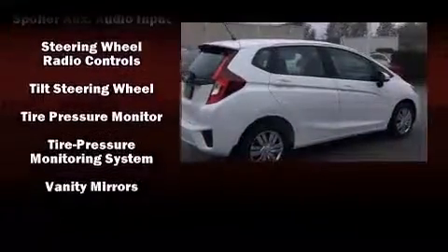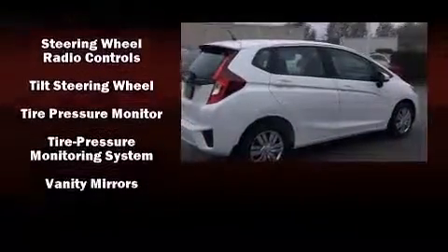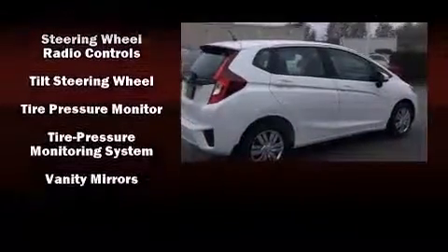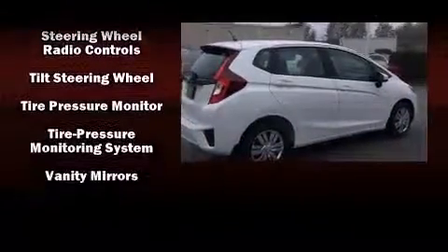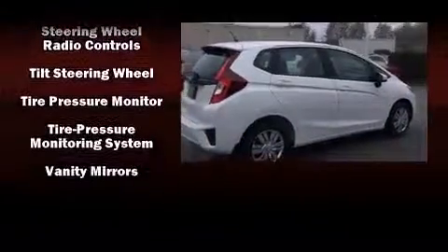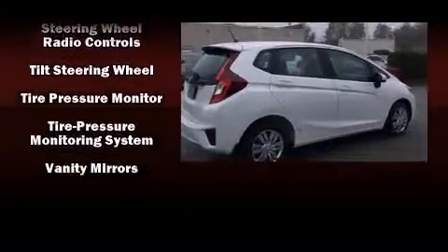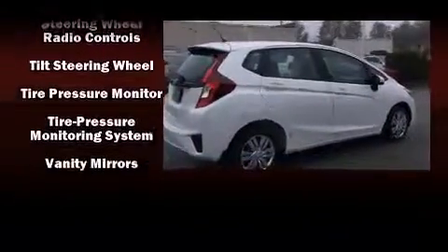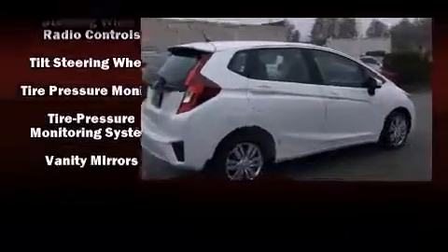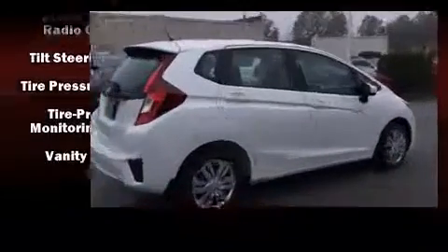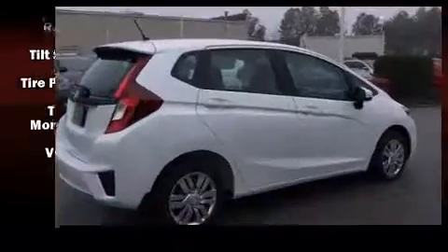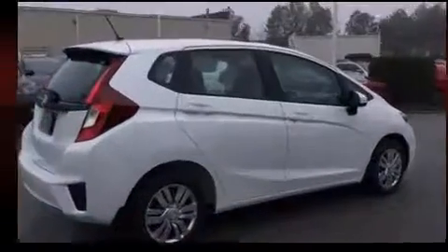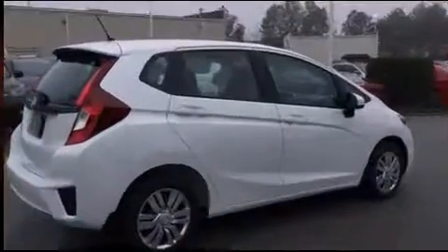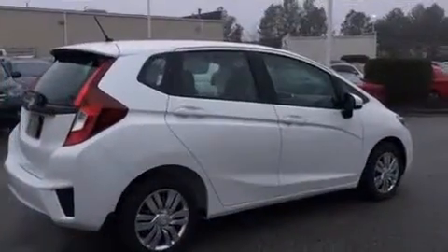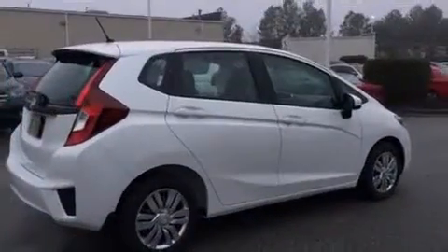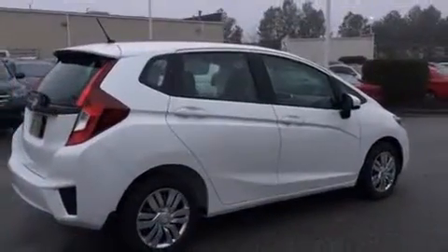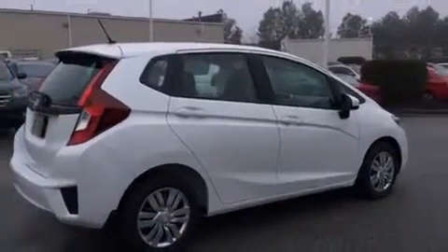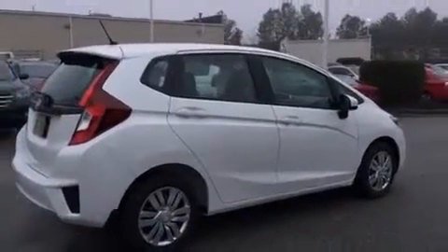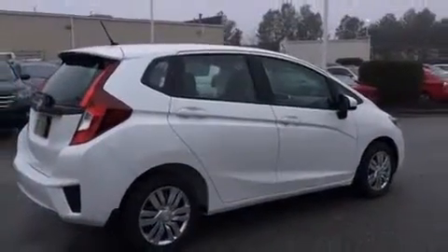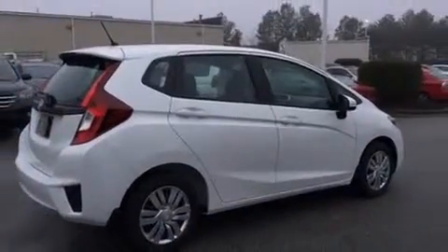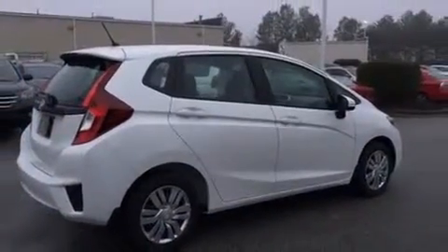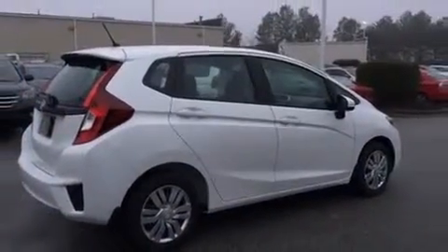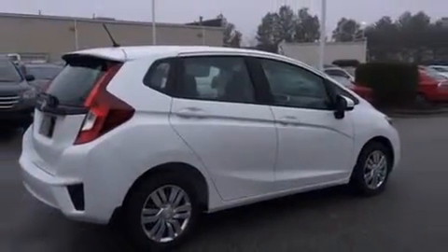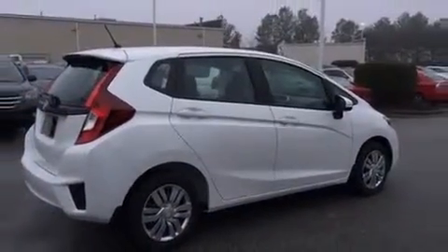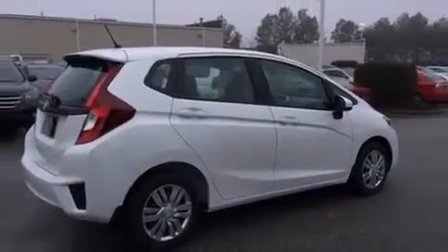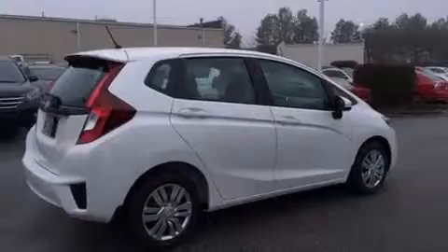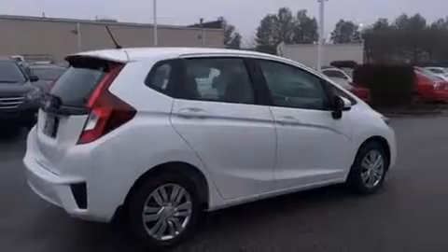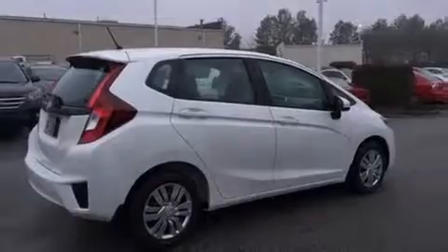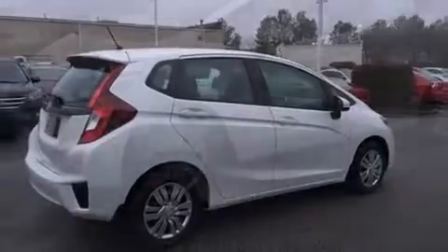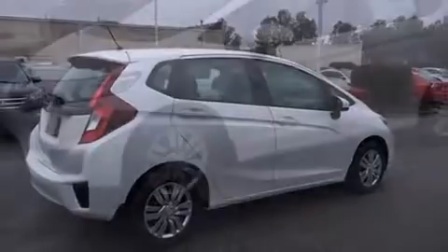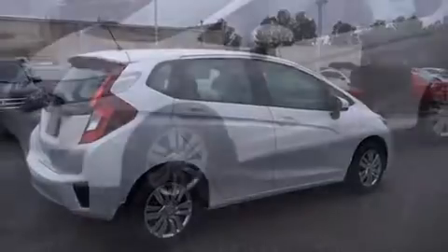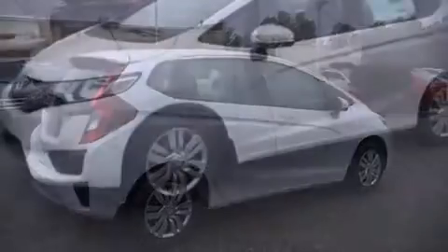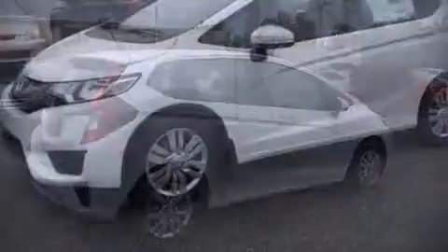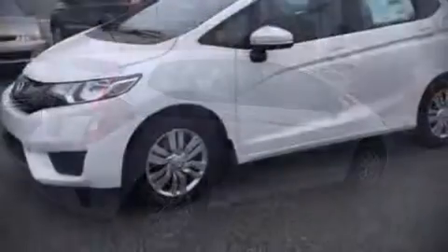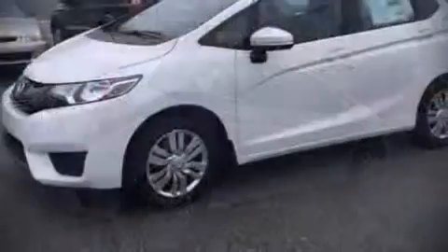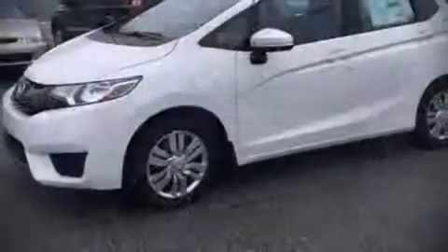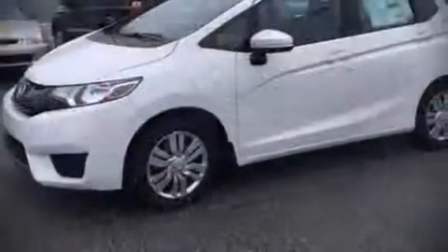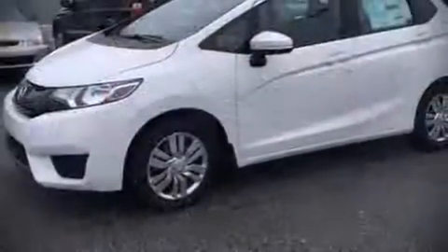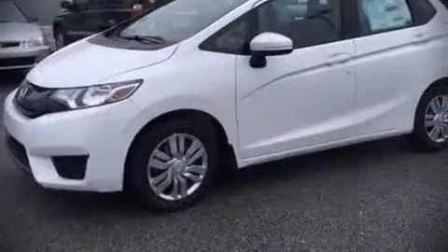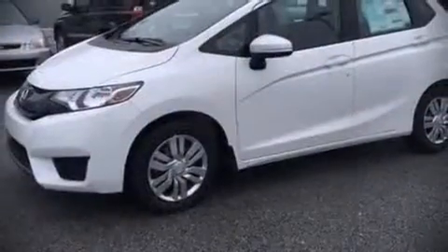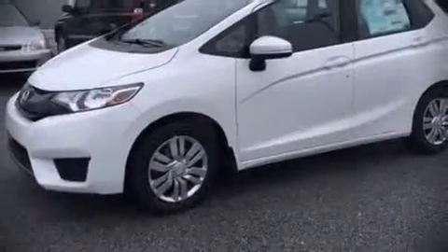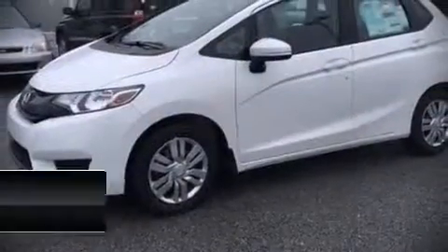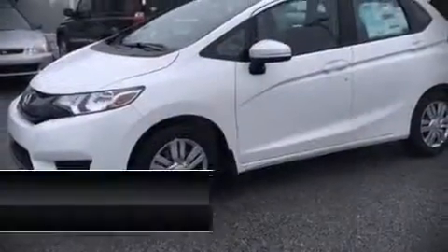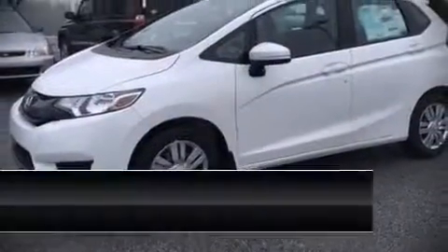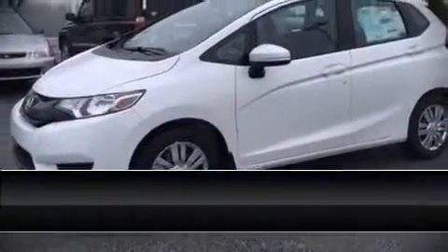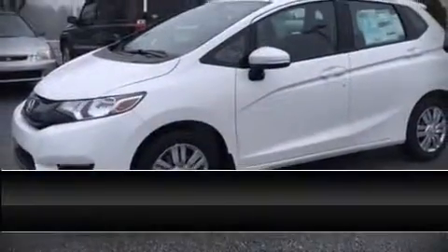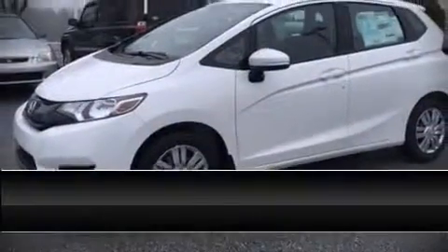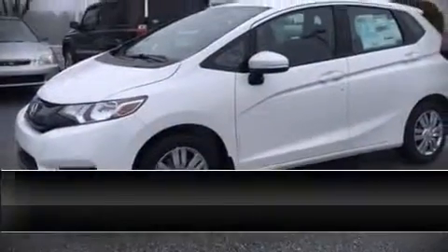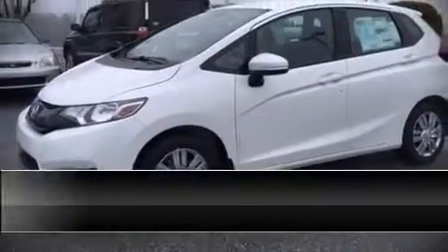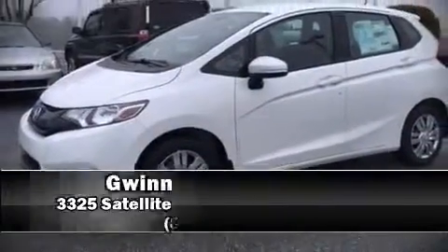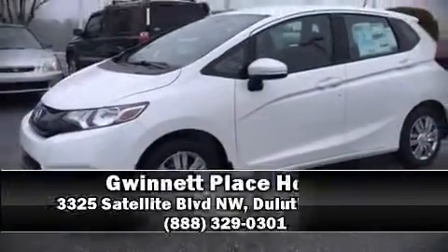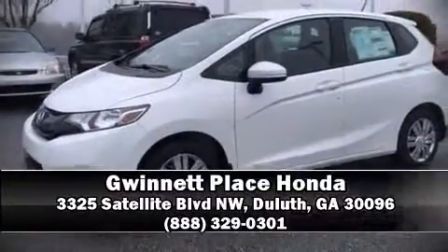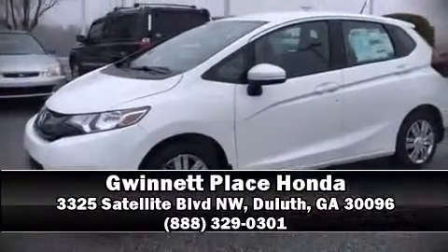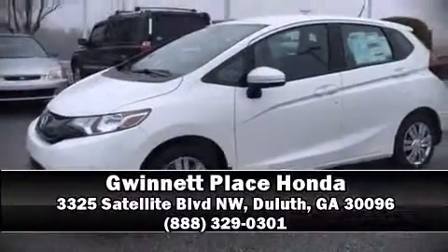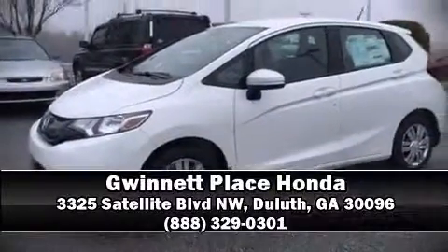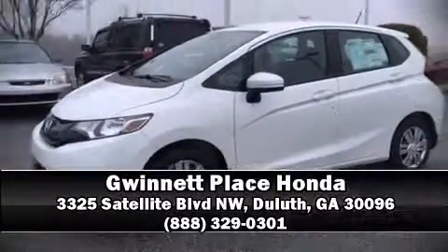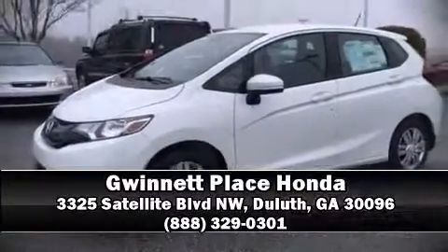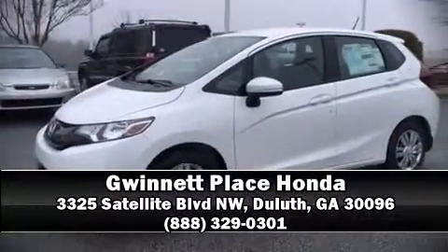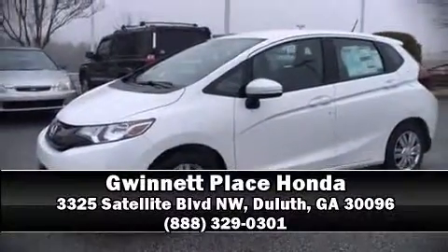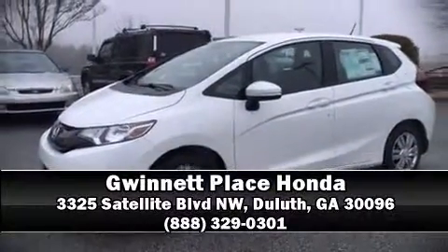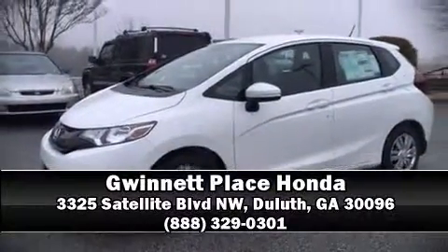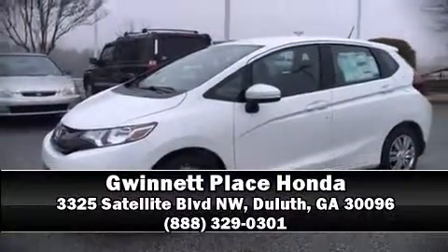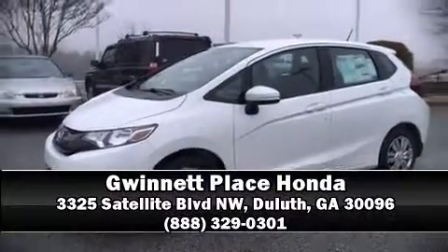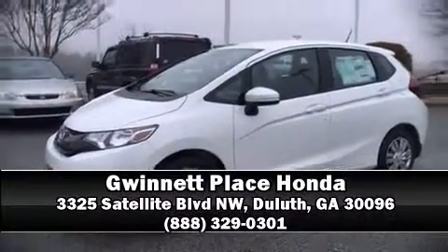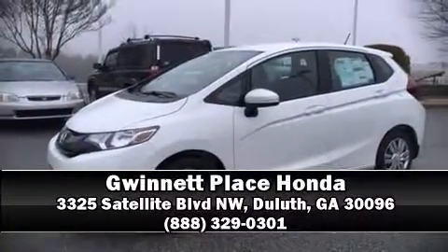Brake Assist technology provides extra pressure when applying the brakes. Our sales reps are extremely helpful and knowledgeable. Stop by our dealership or give us a call for more information.